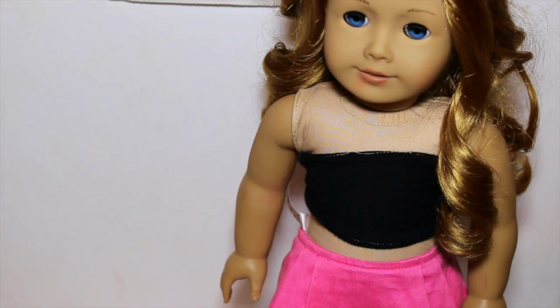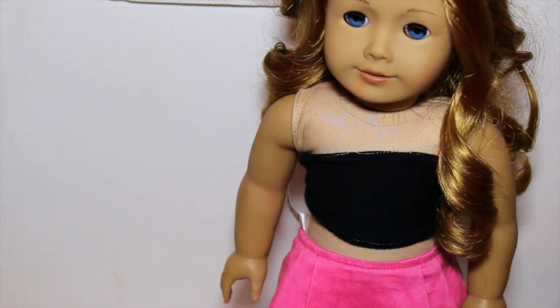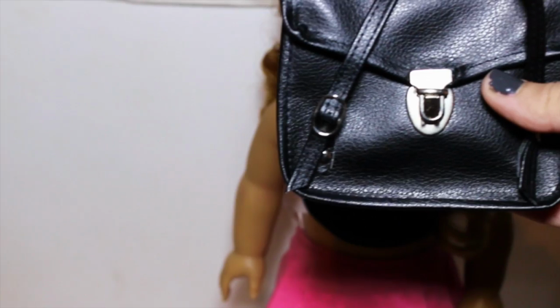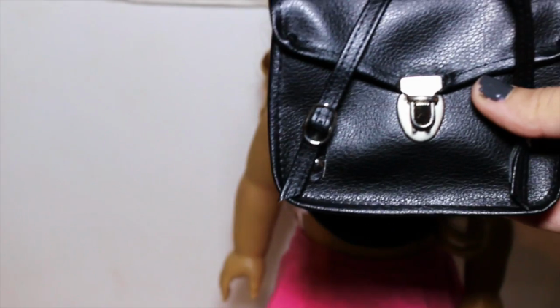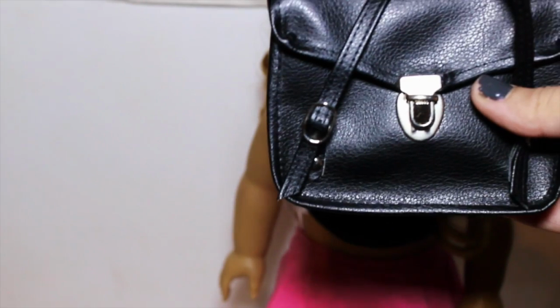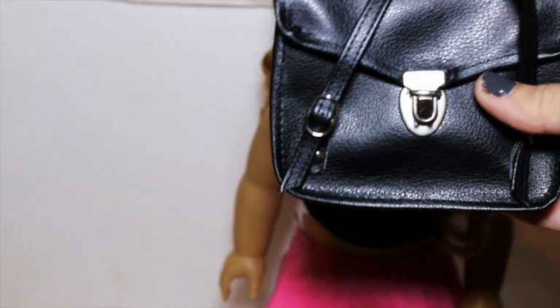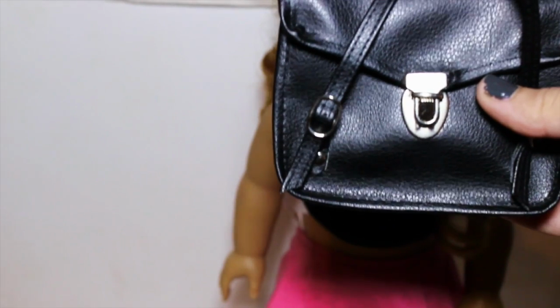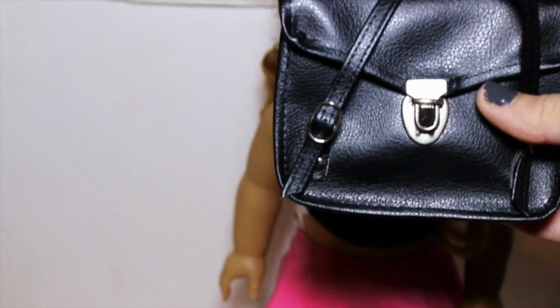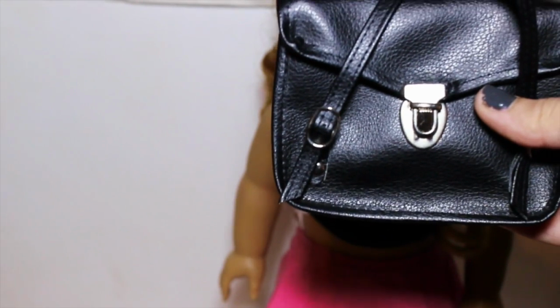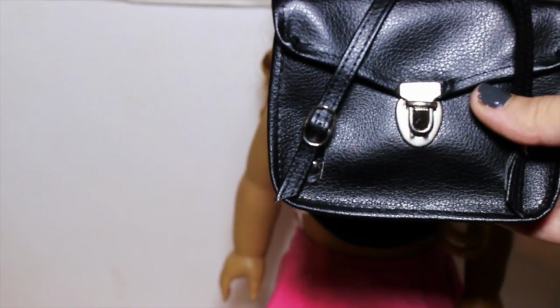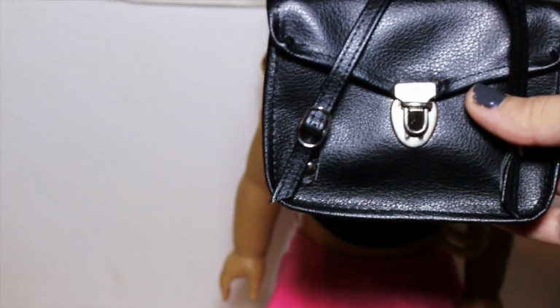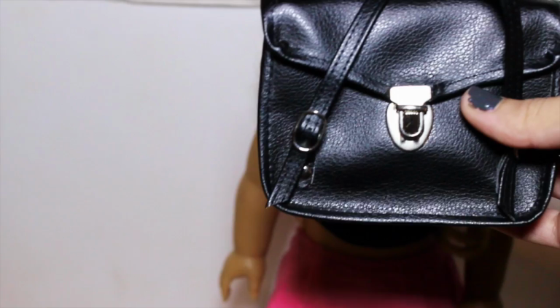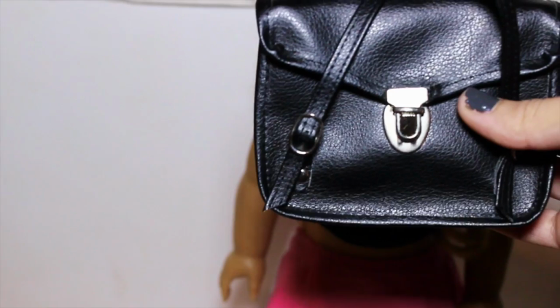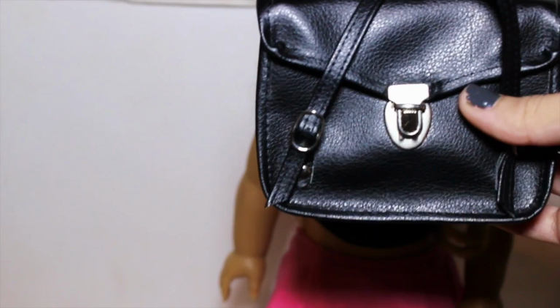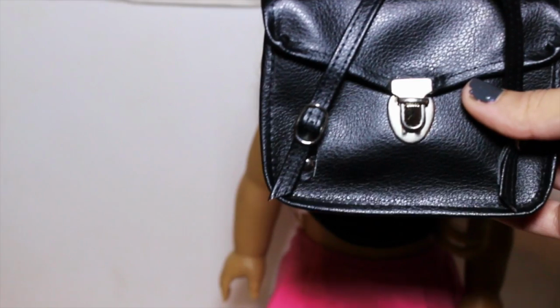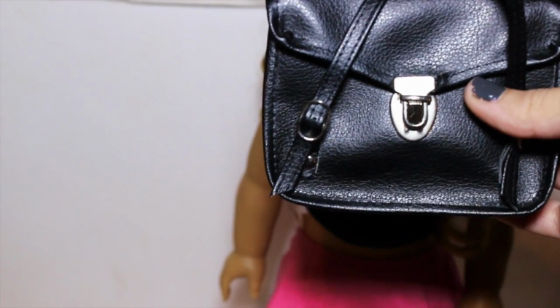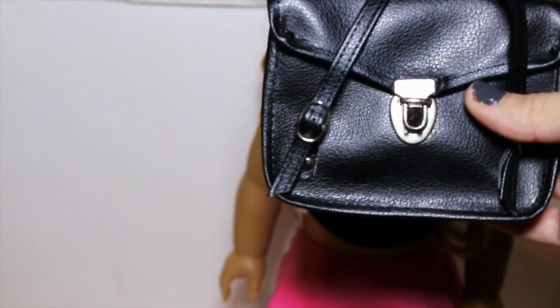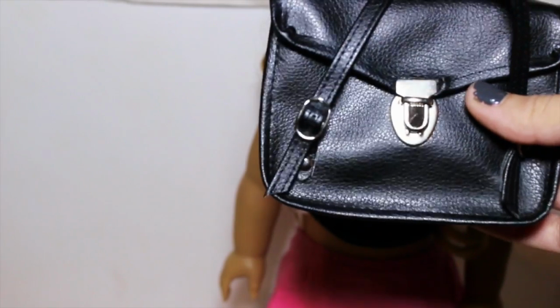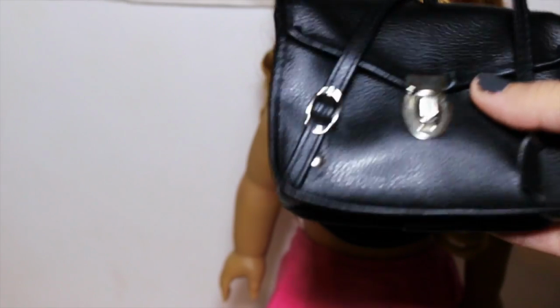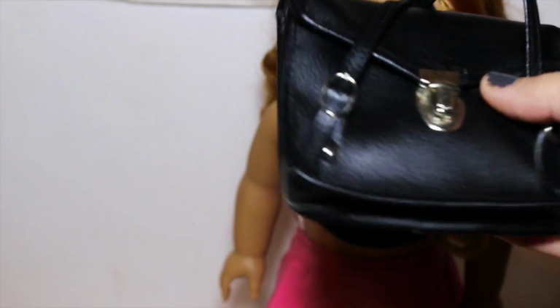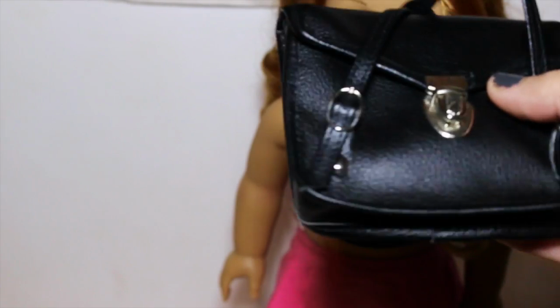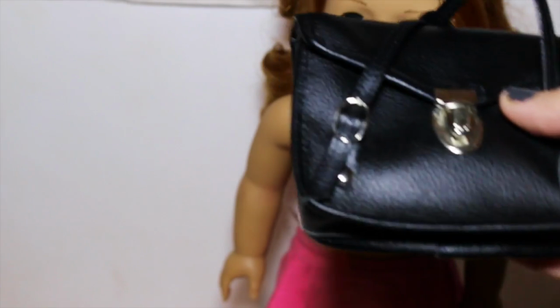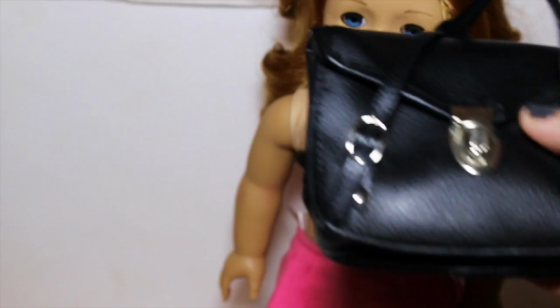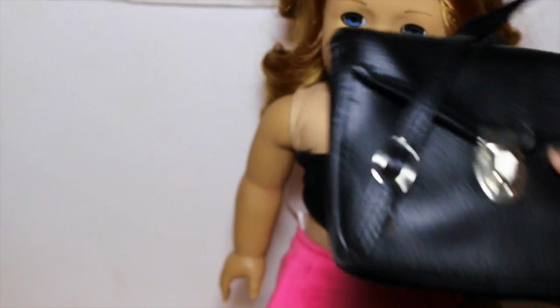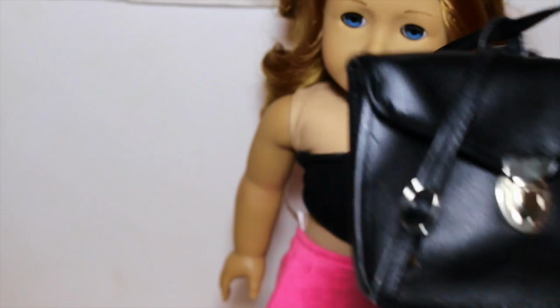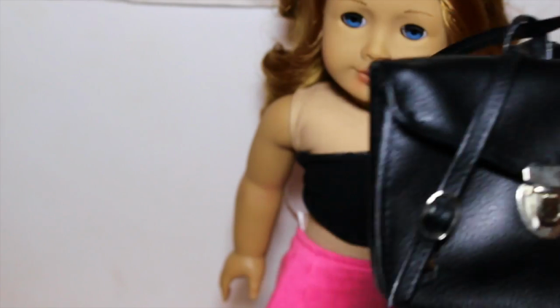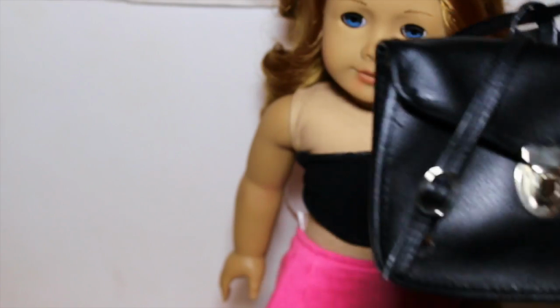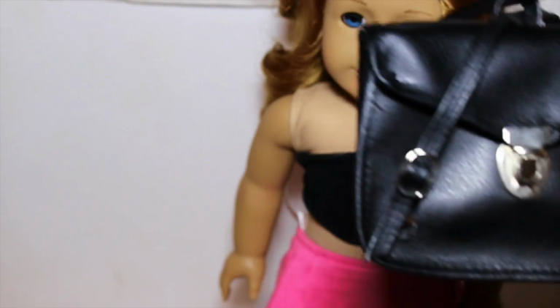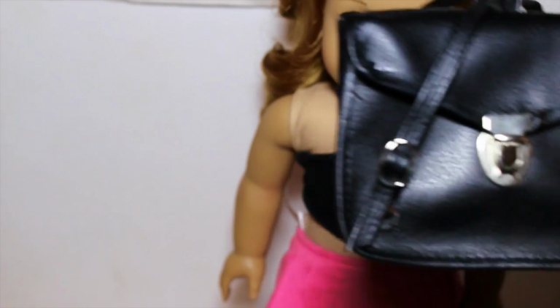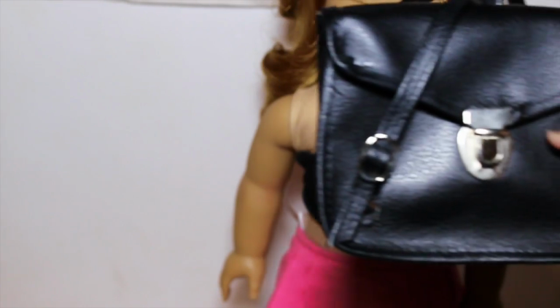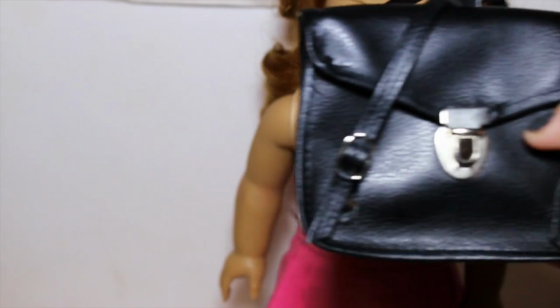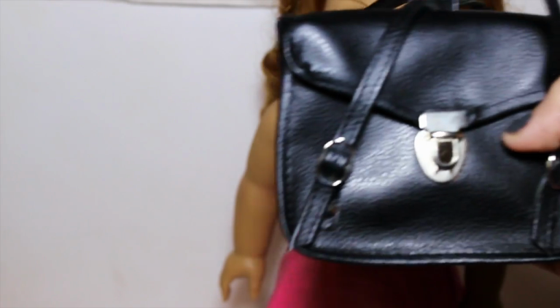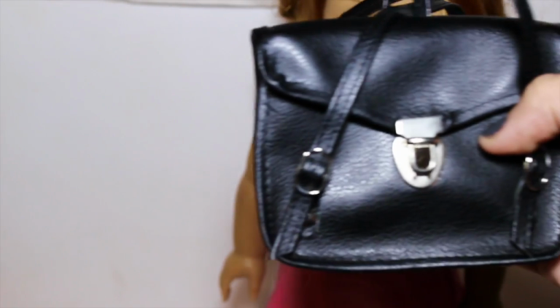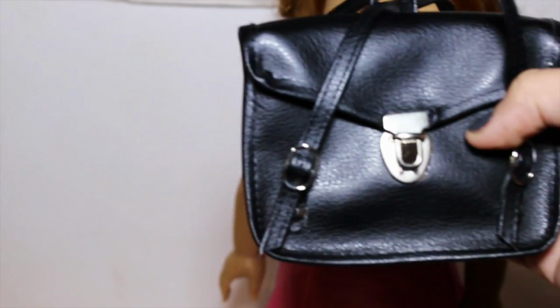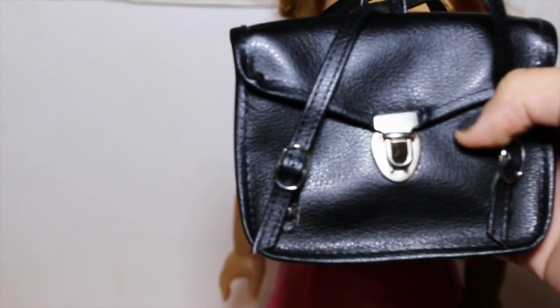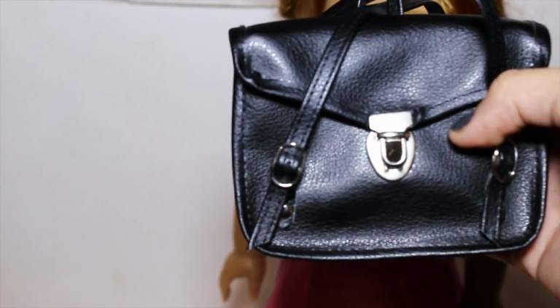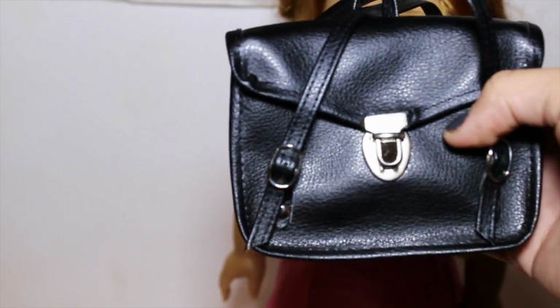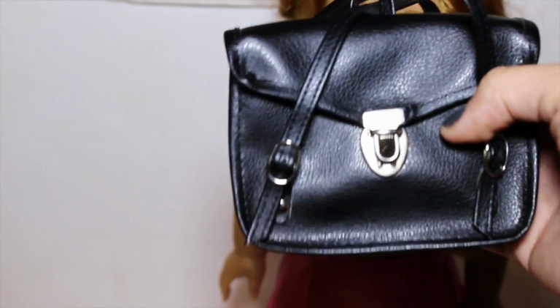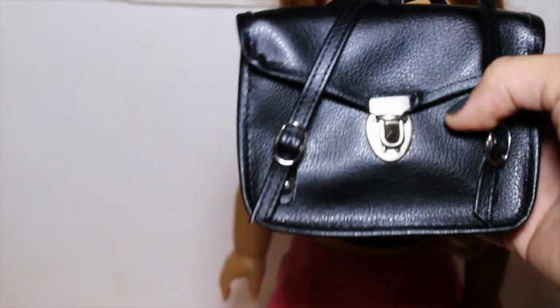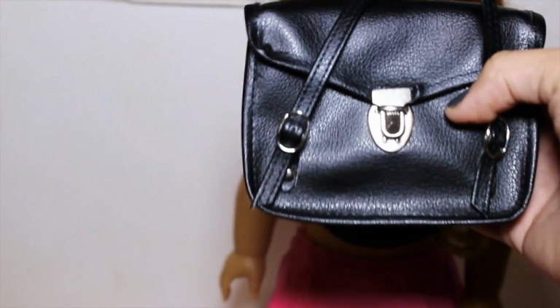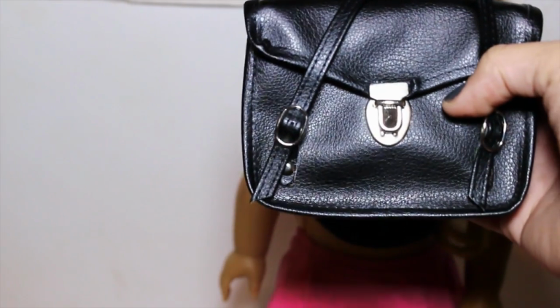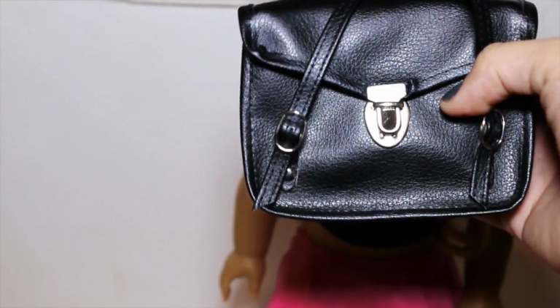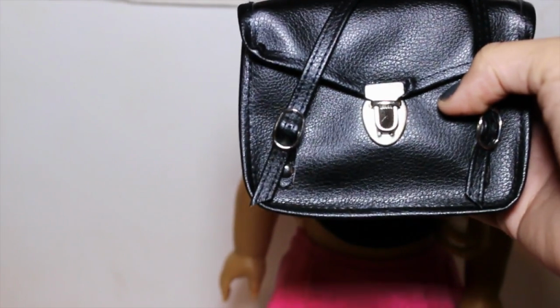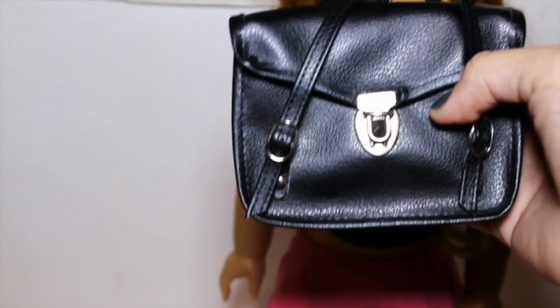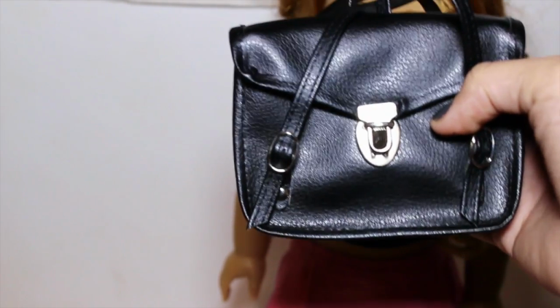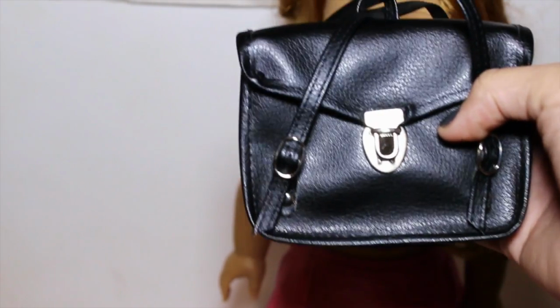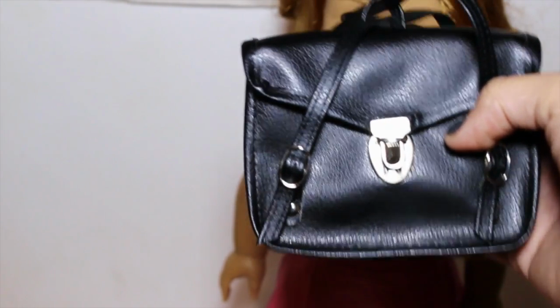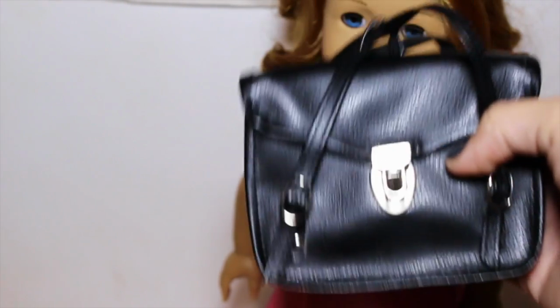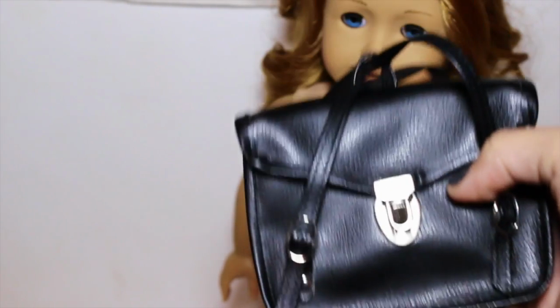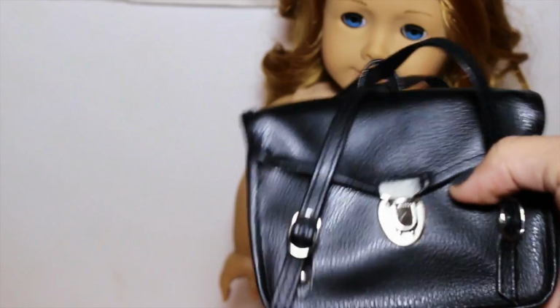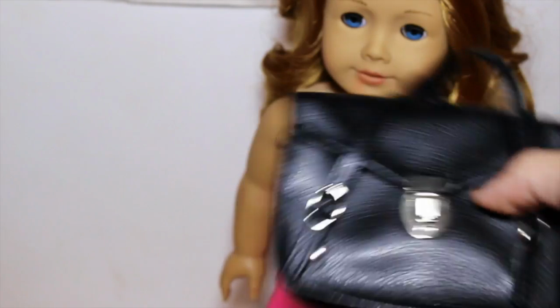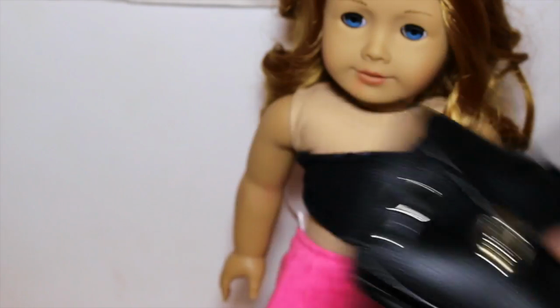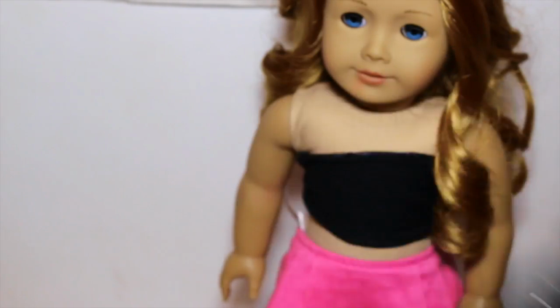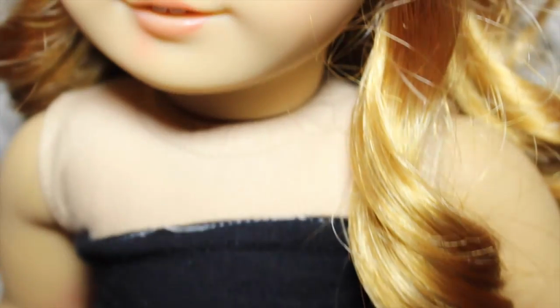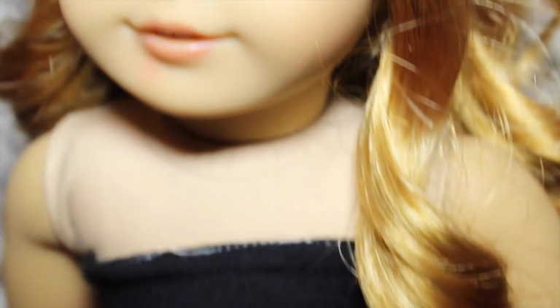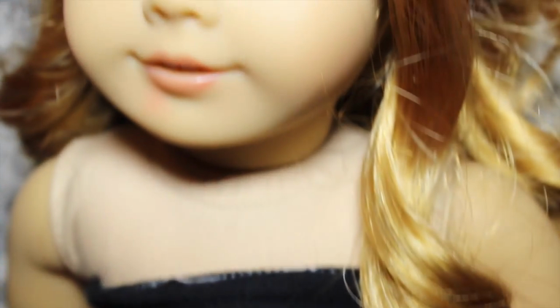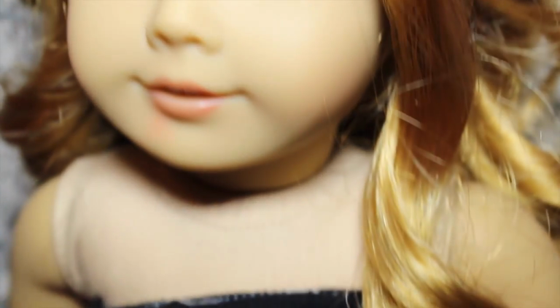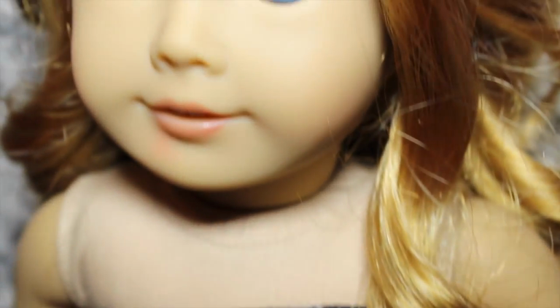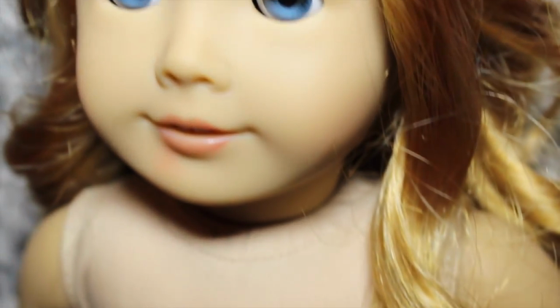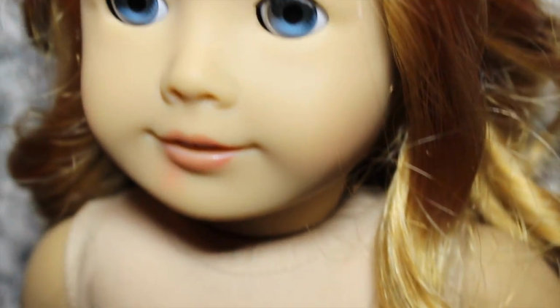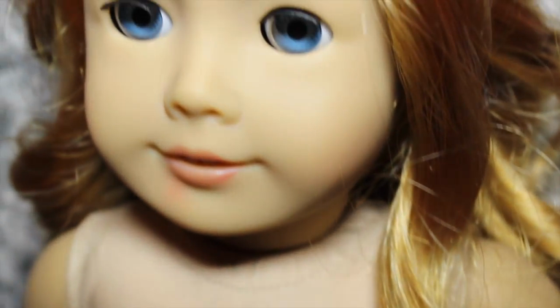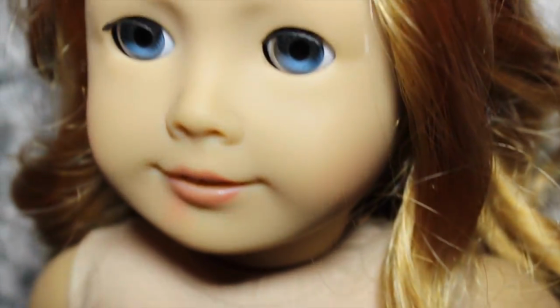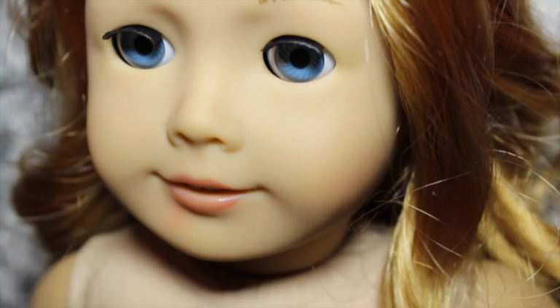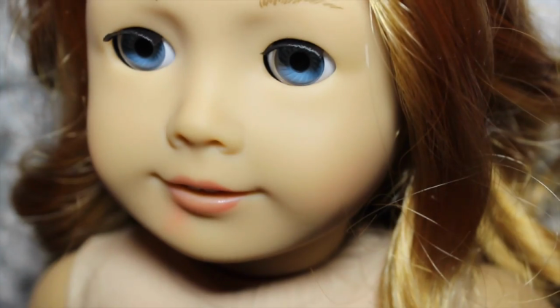Then I'm adding this backpack from the kids school set because I really like the faux leather look and the silver clasp.